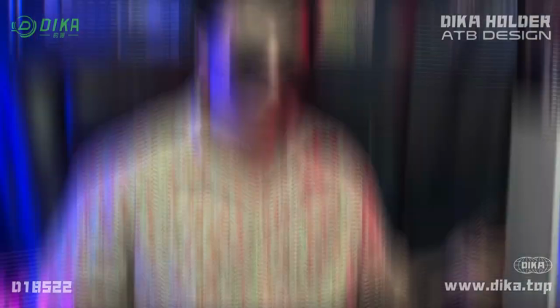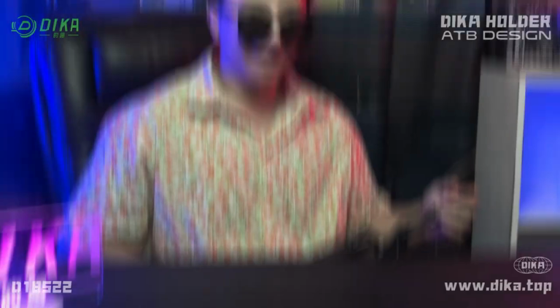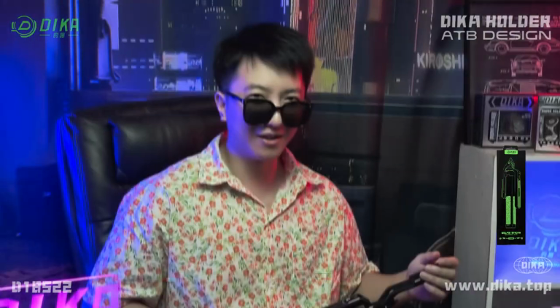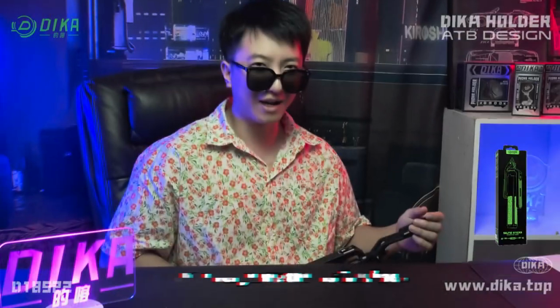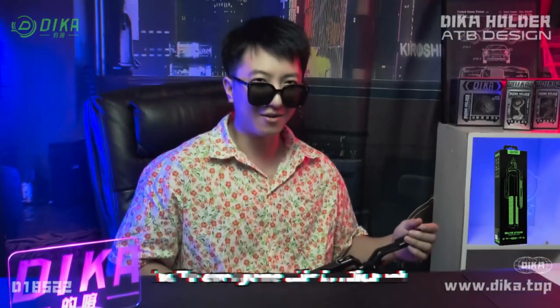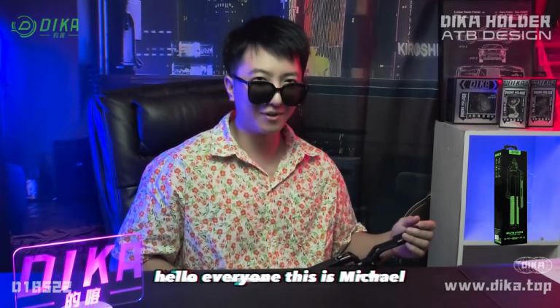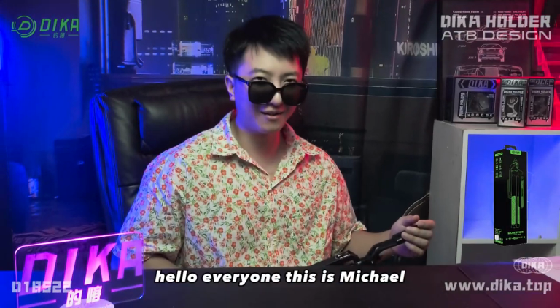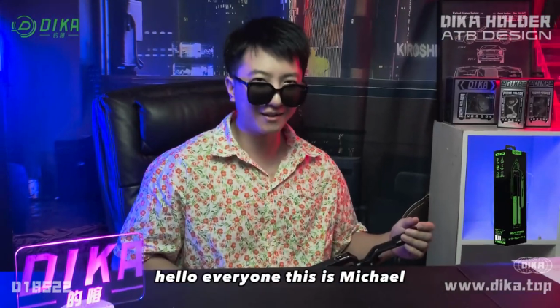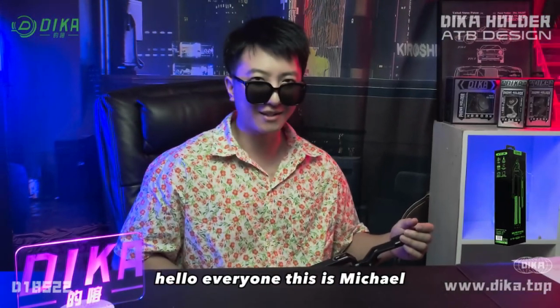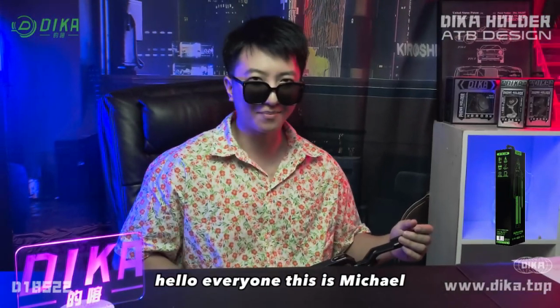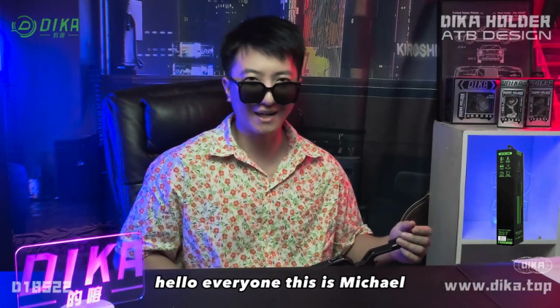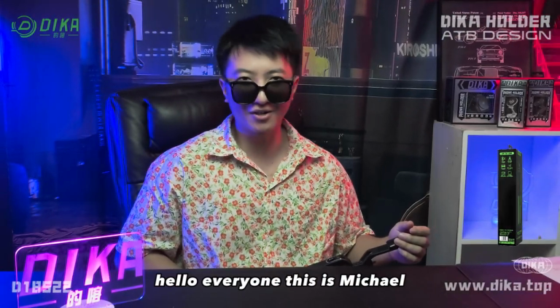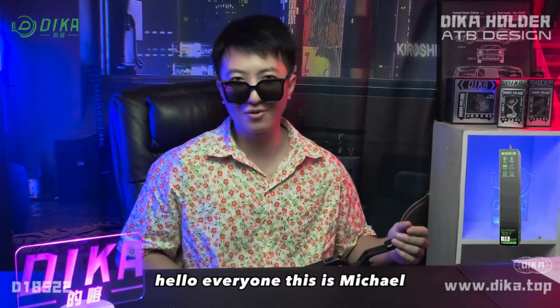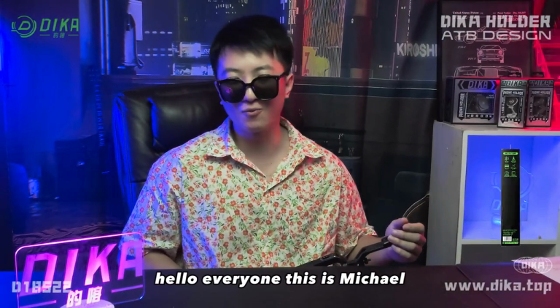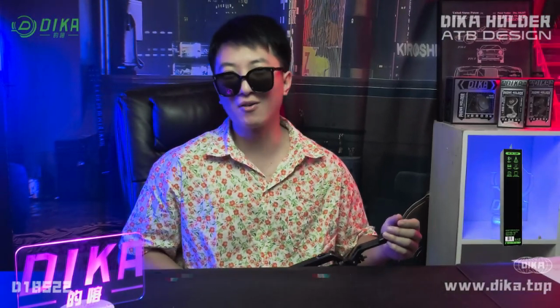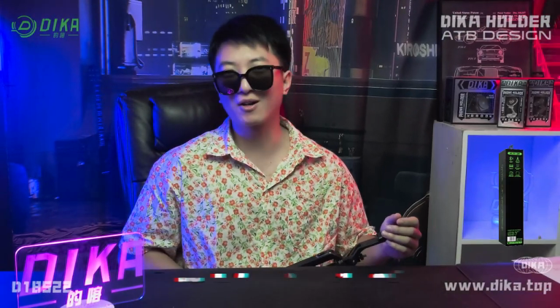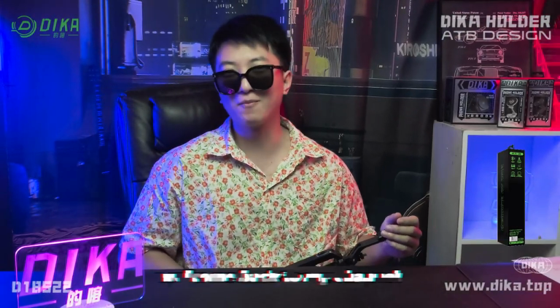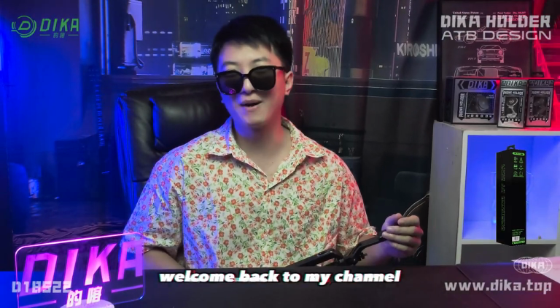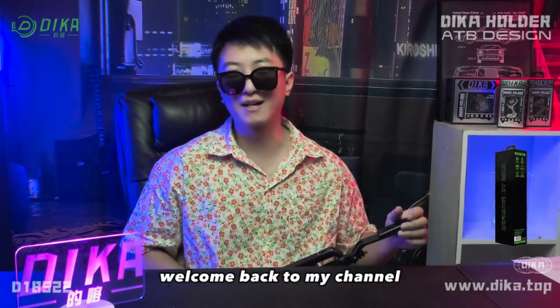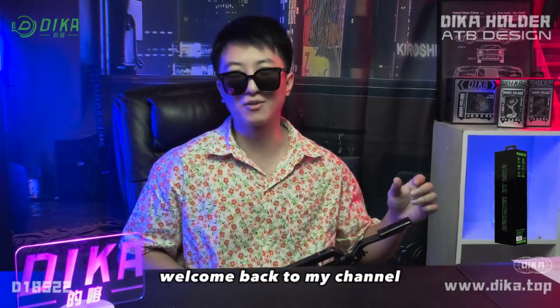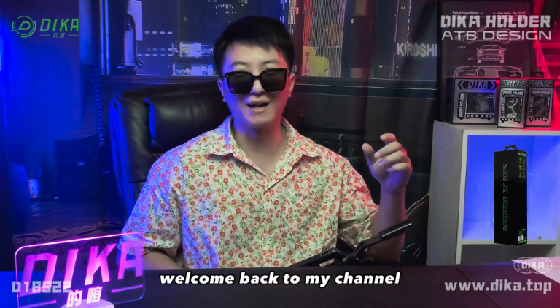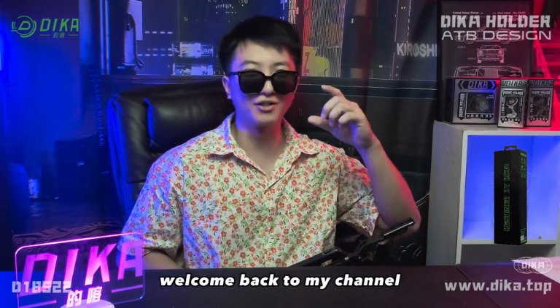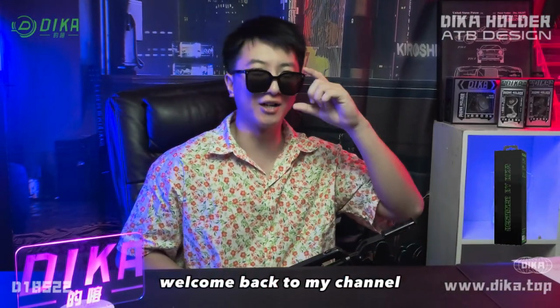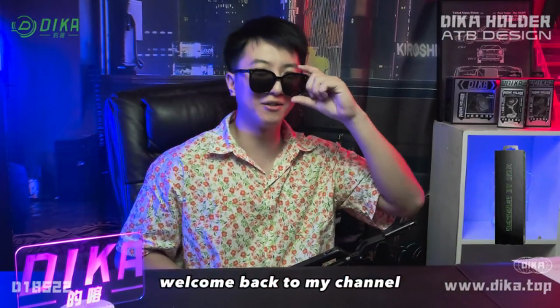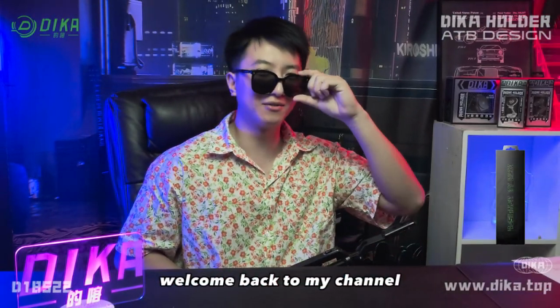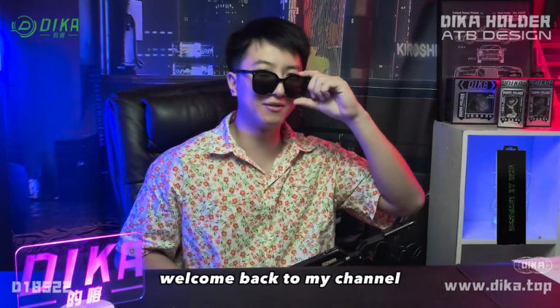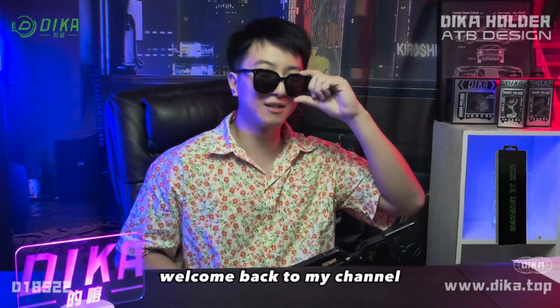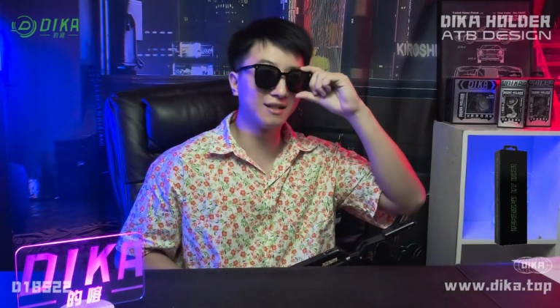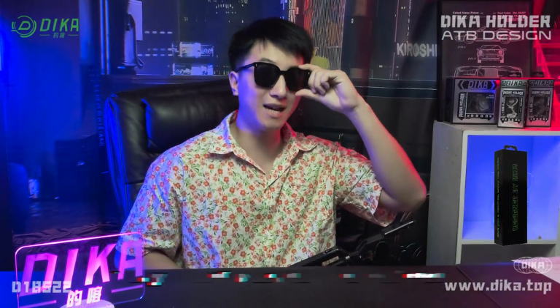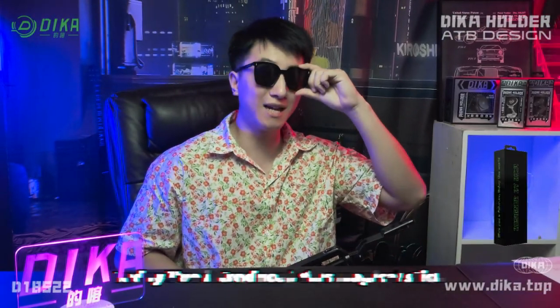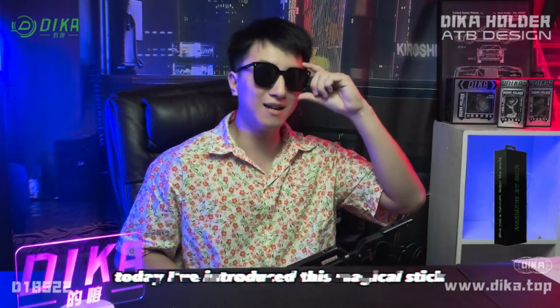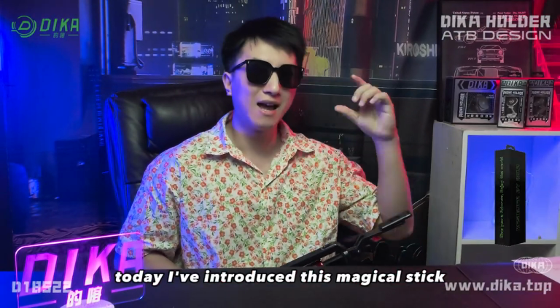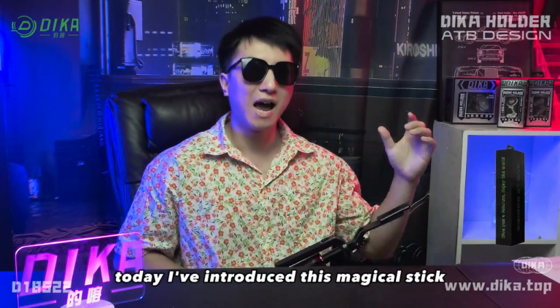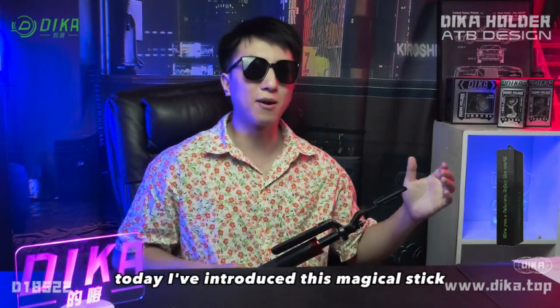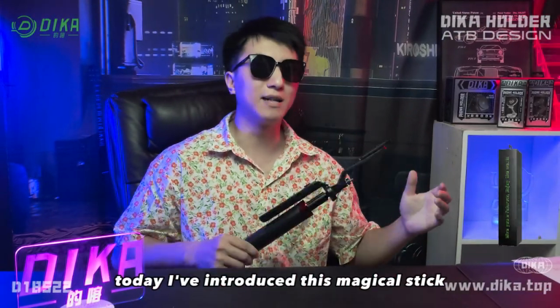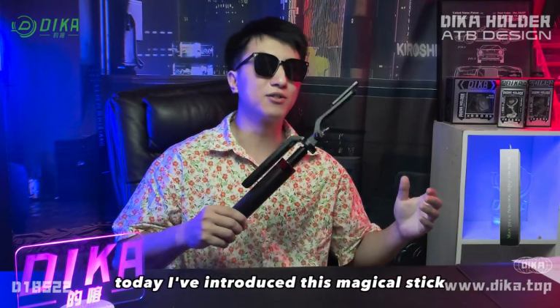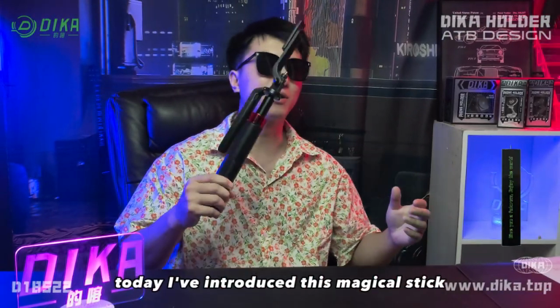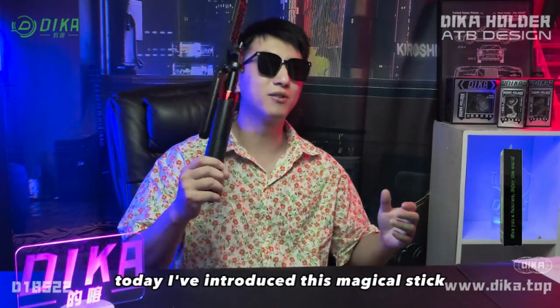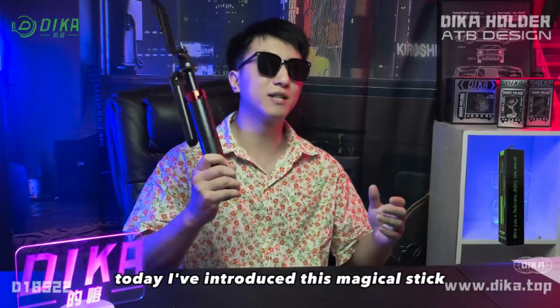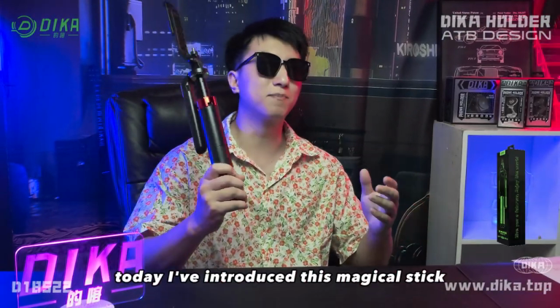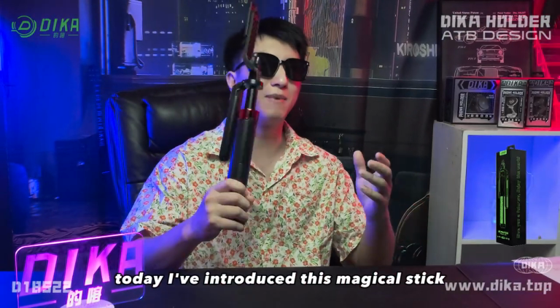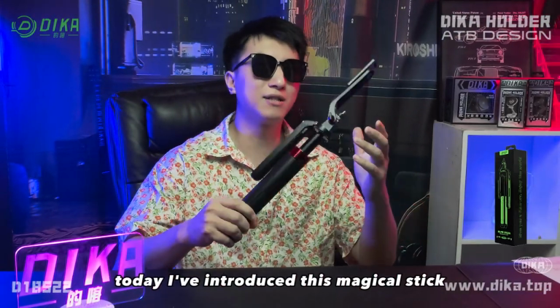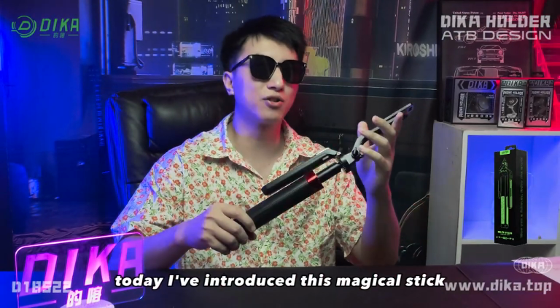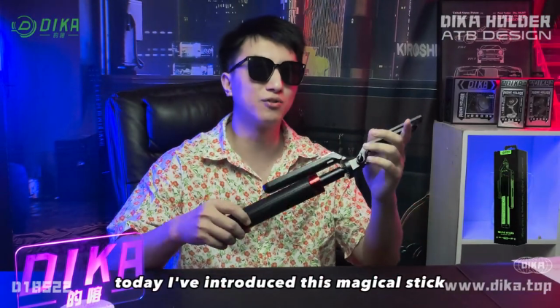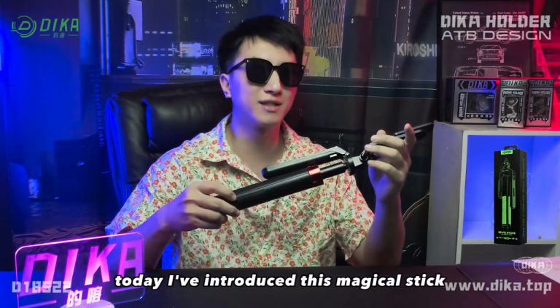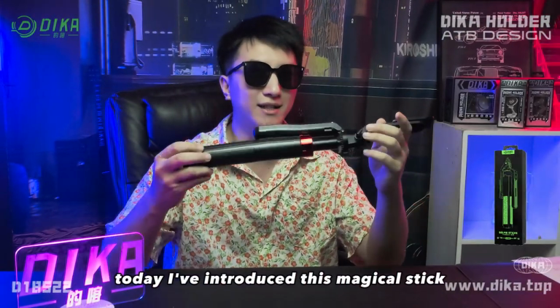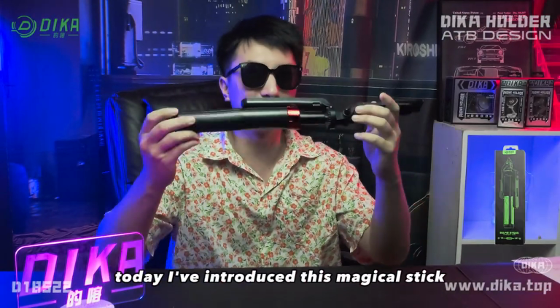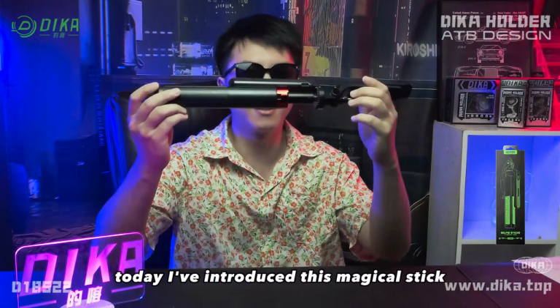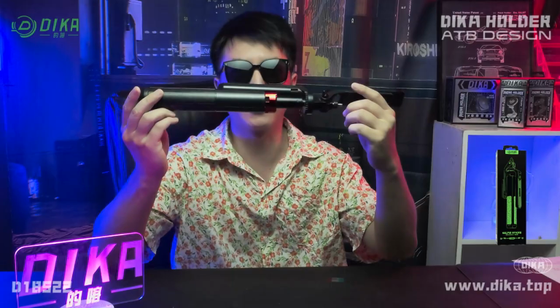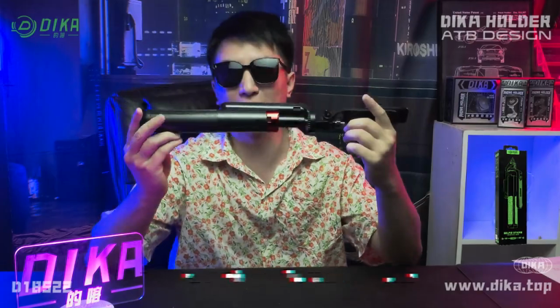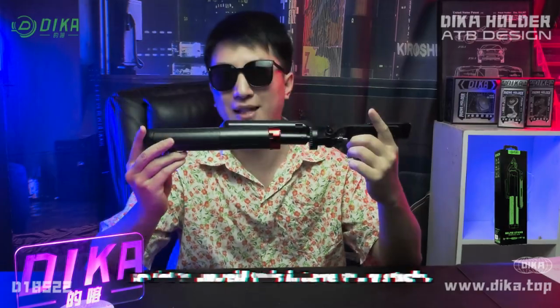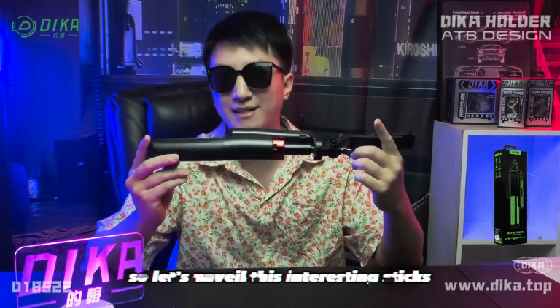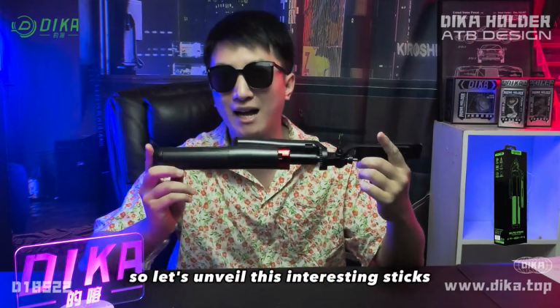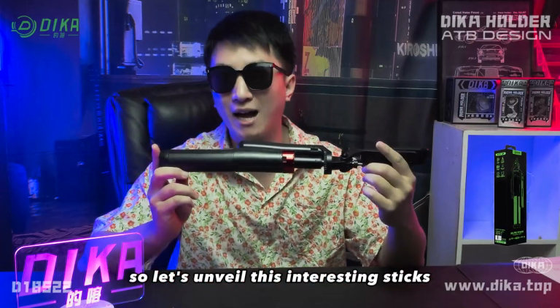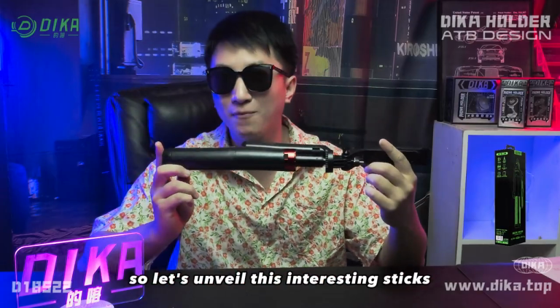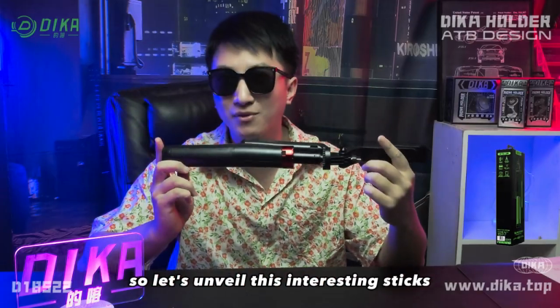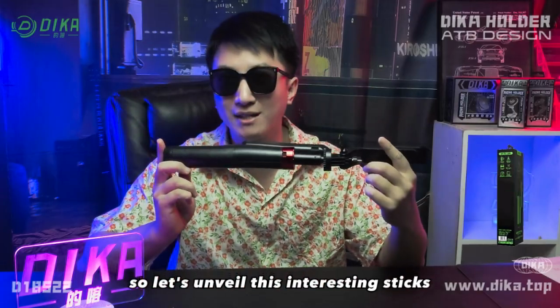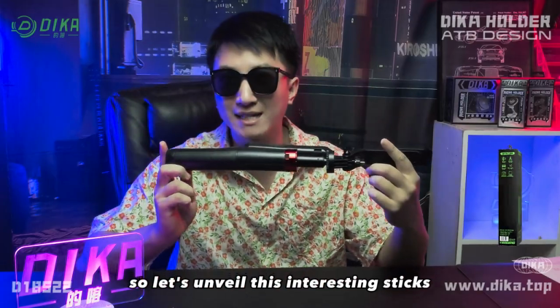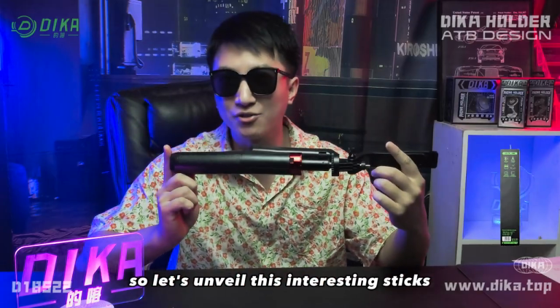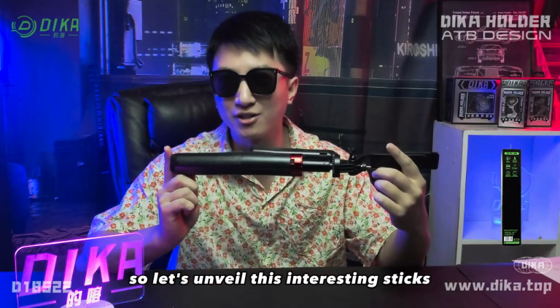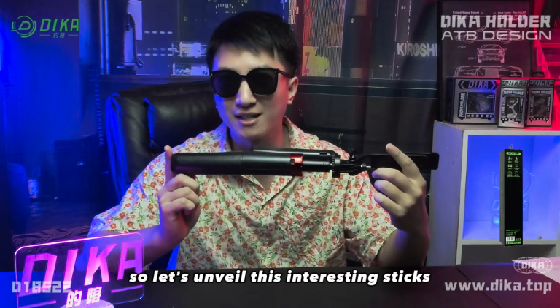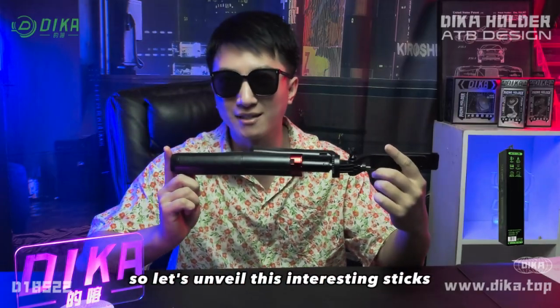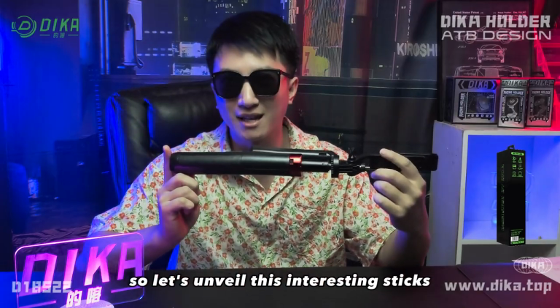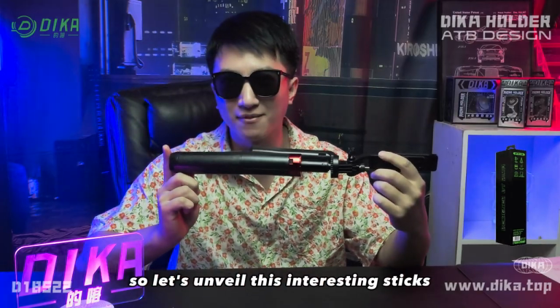Hello everyone, this is Michael. Welcome back to my channel. Today, I have introduced this magical stick. So let's unveil this interesting style.